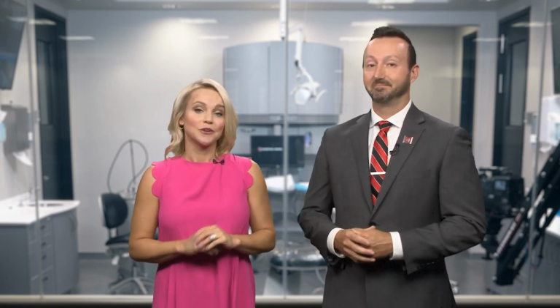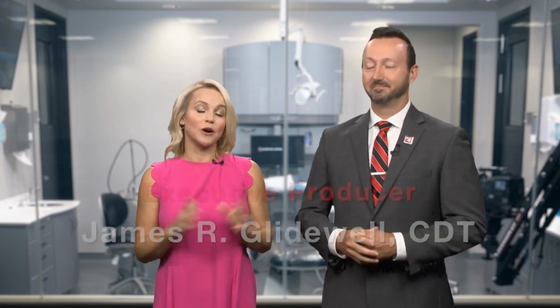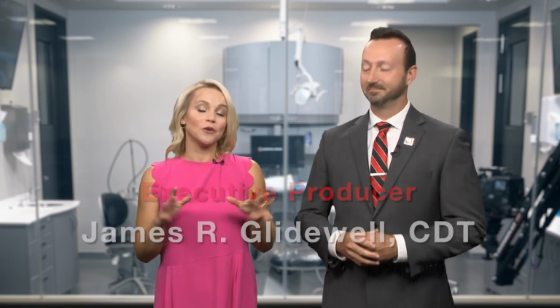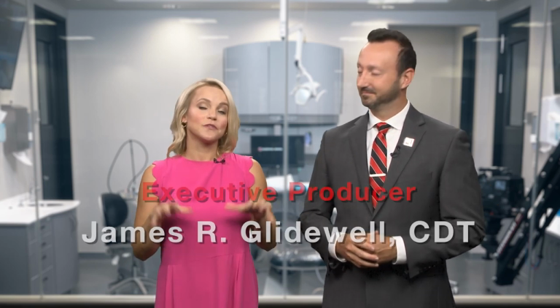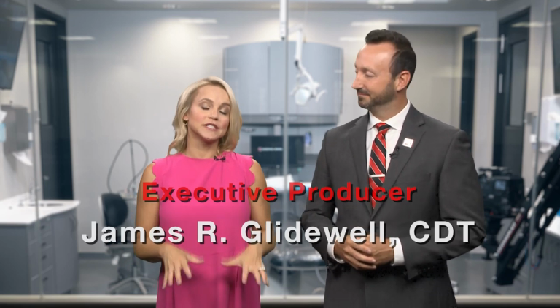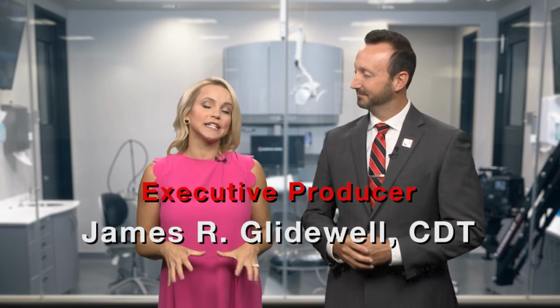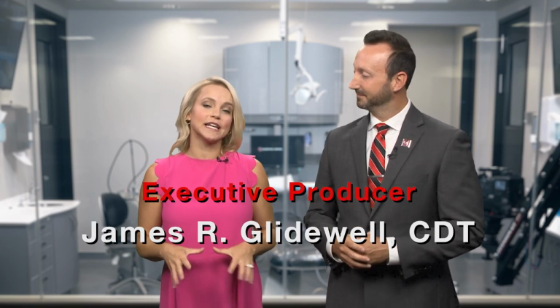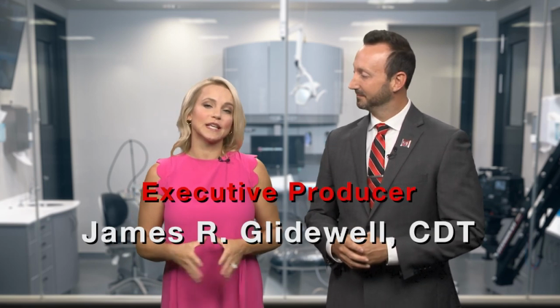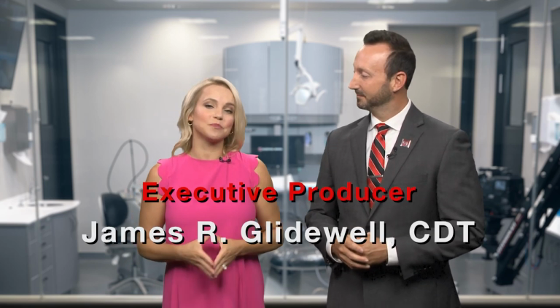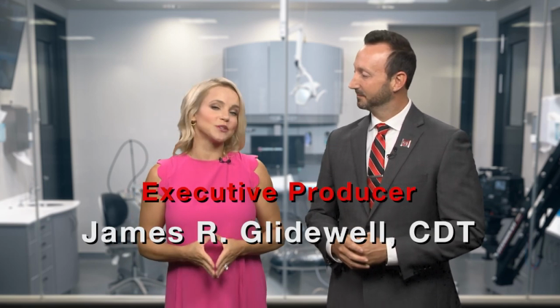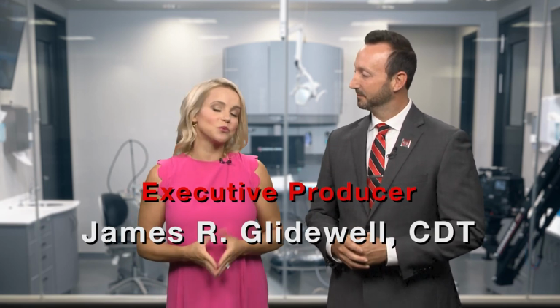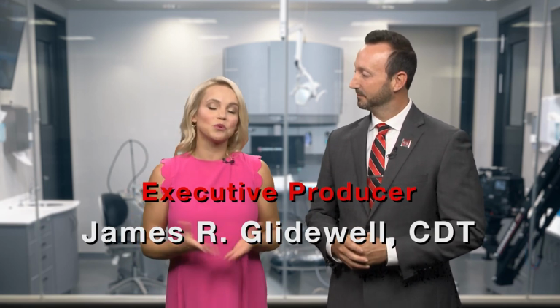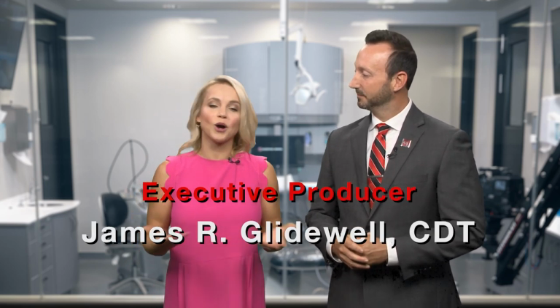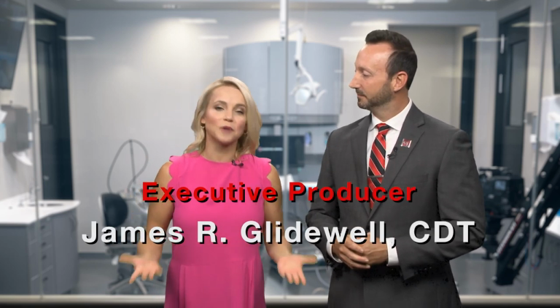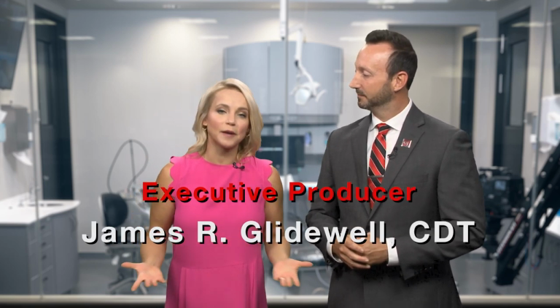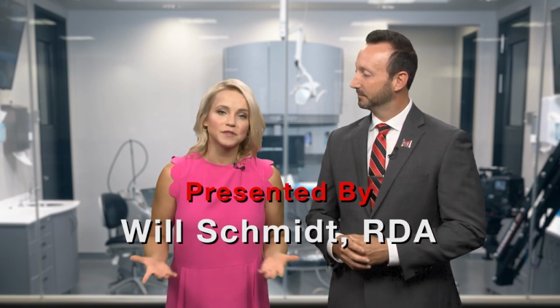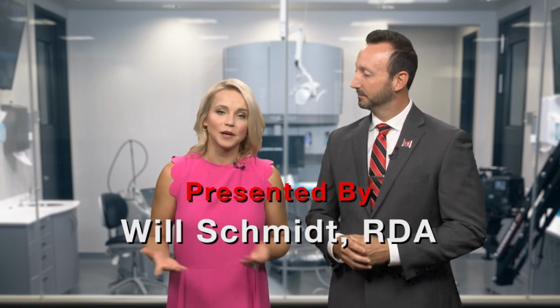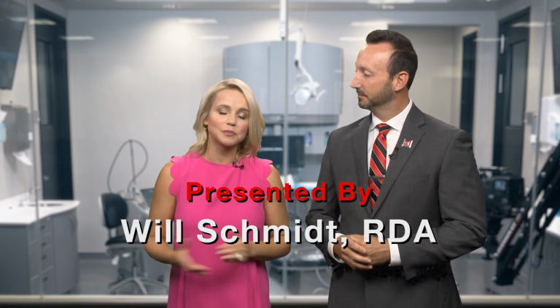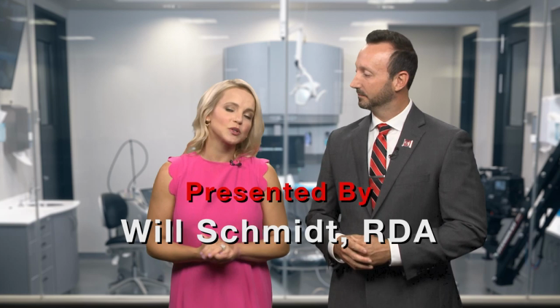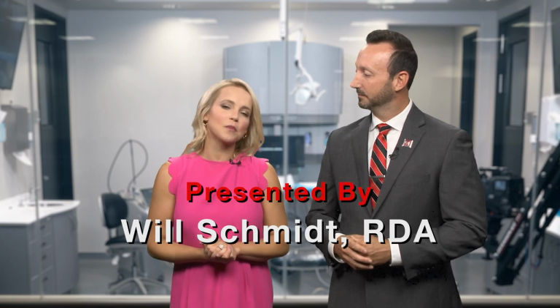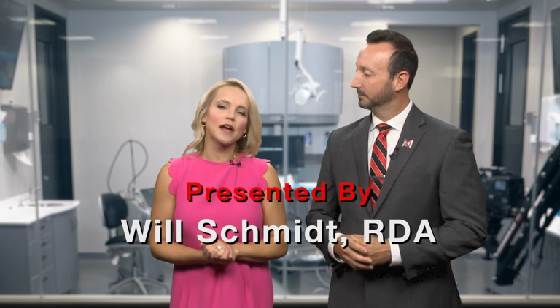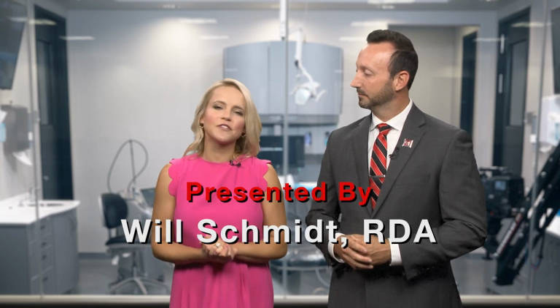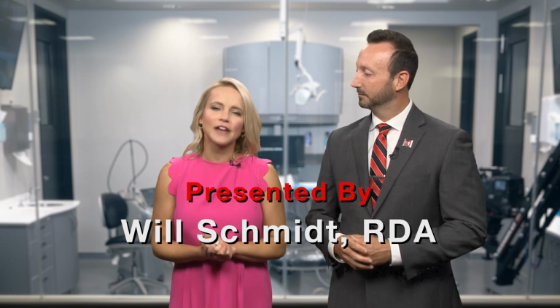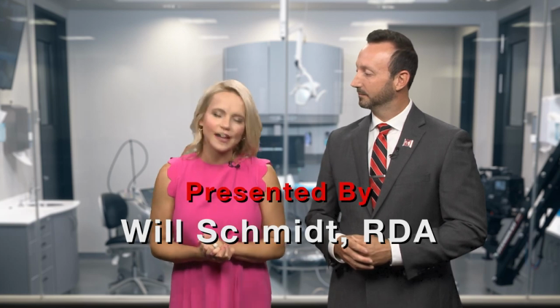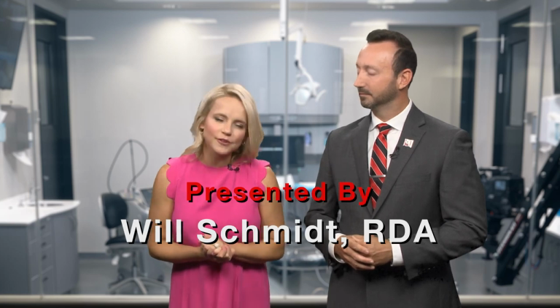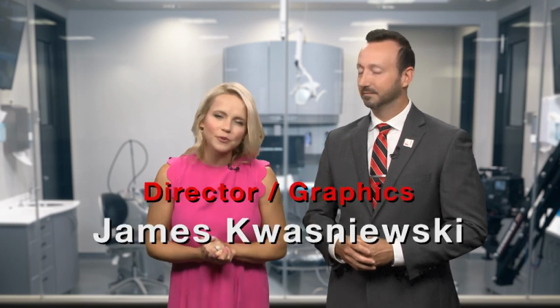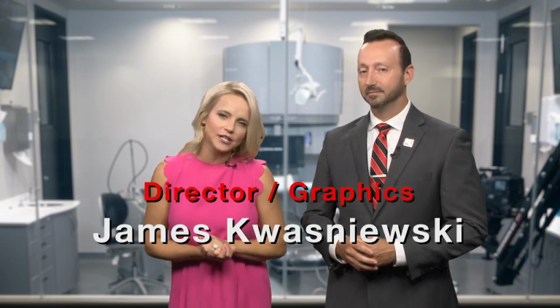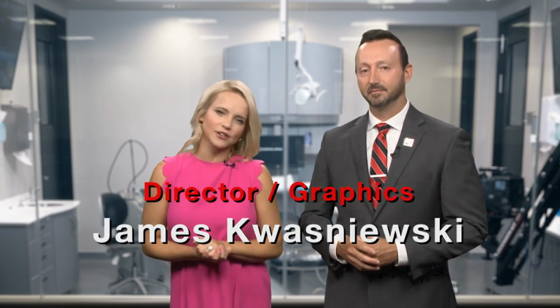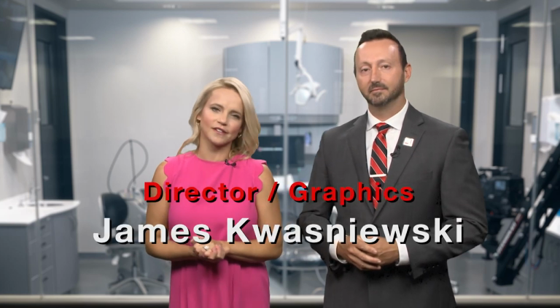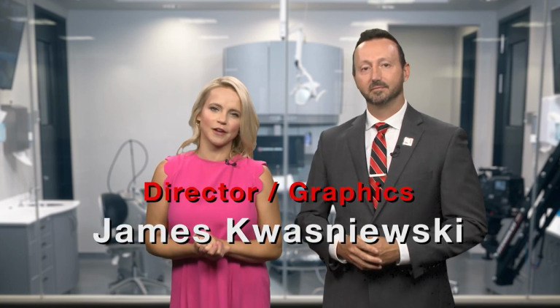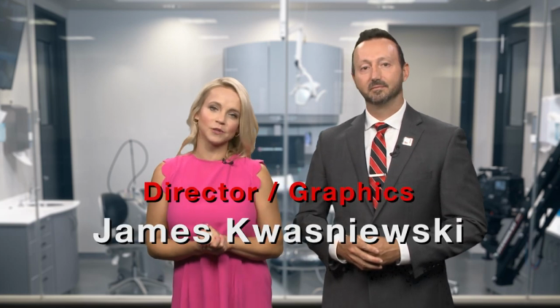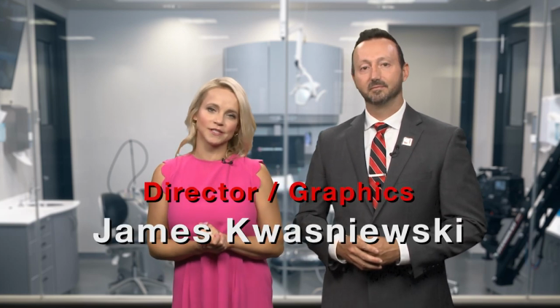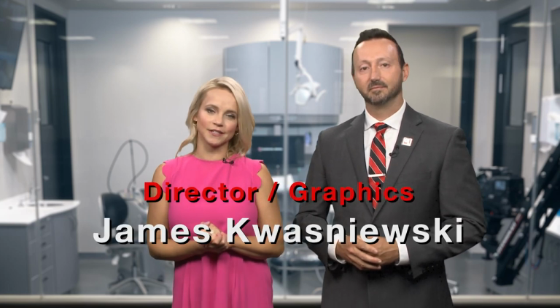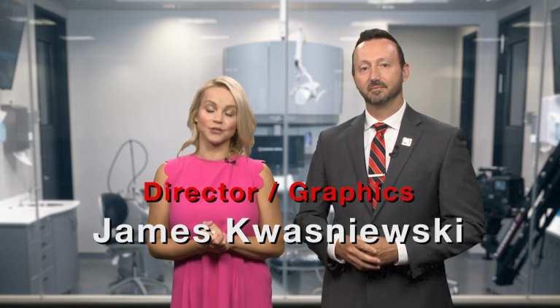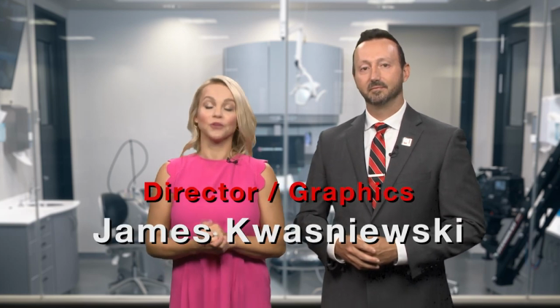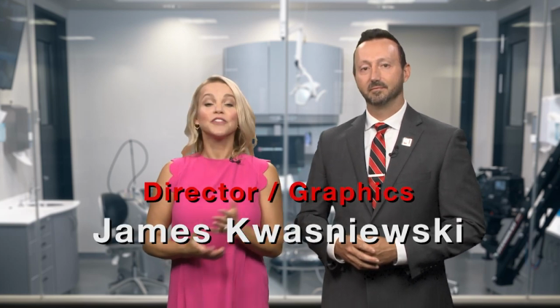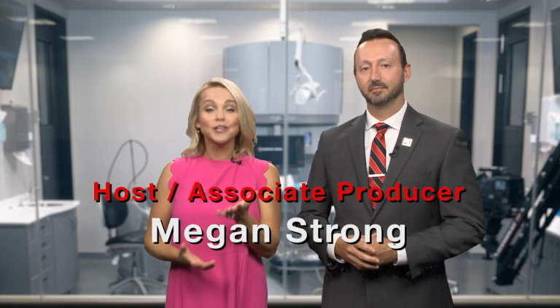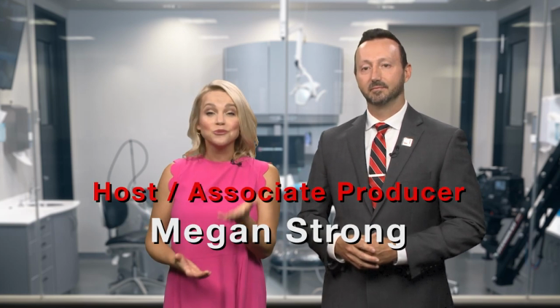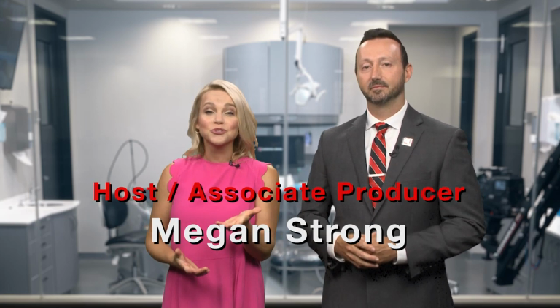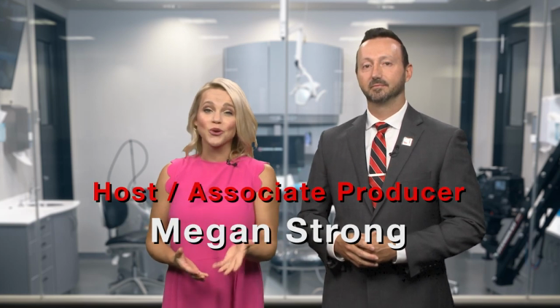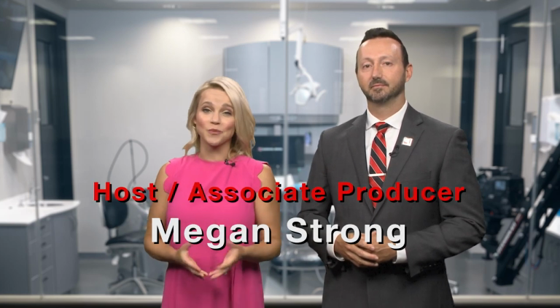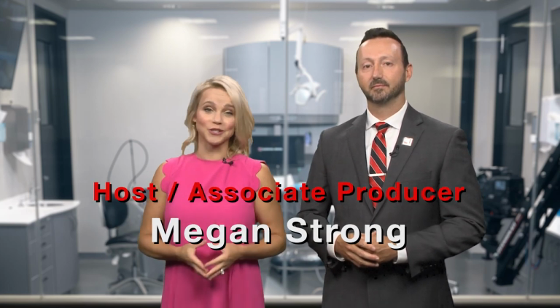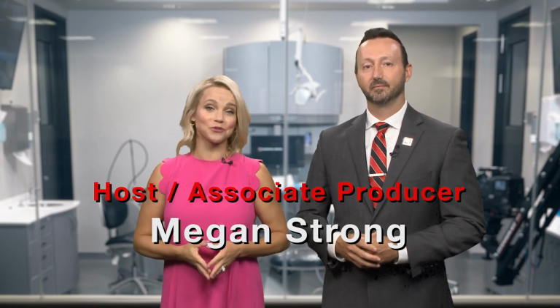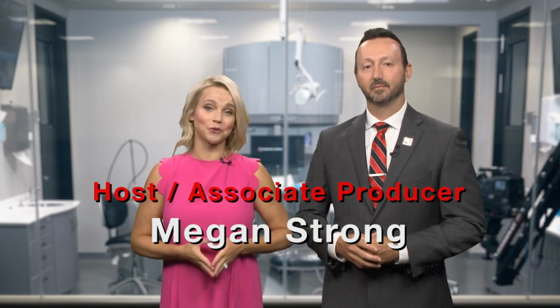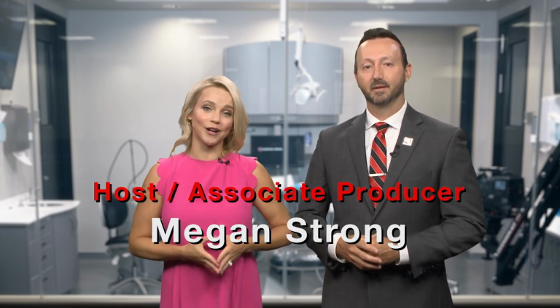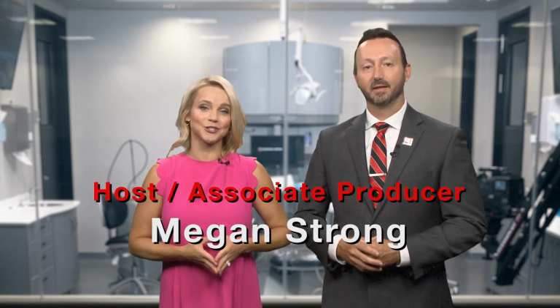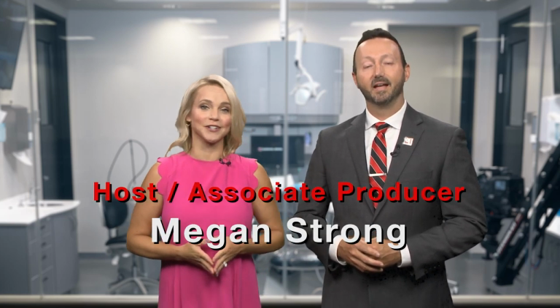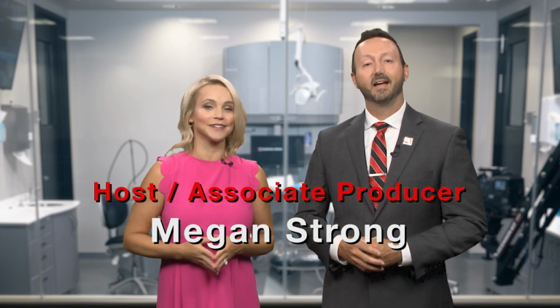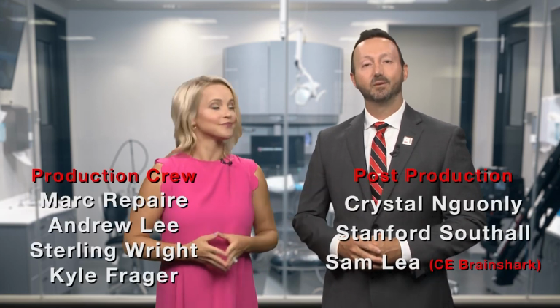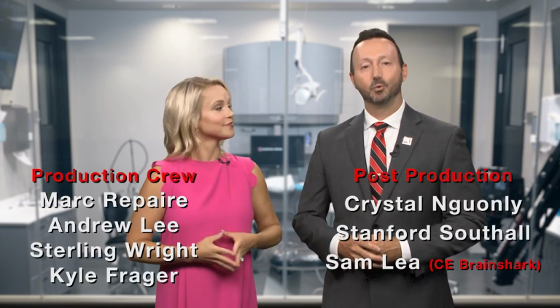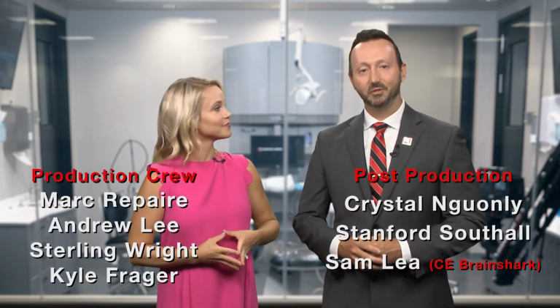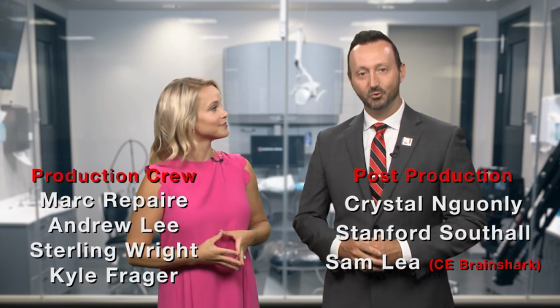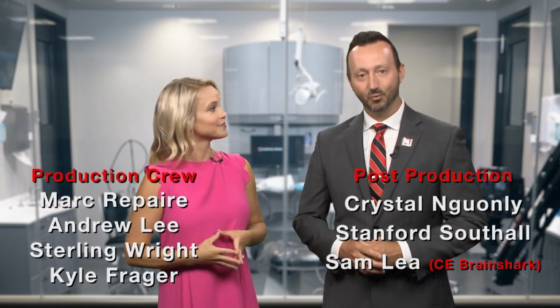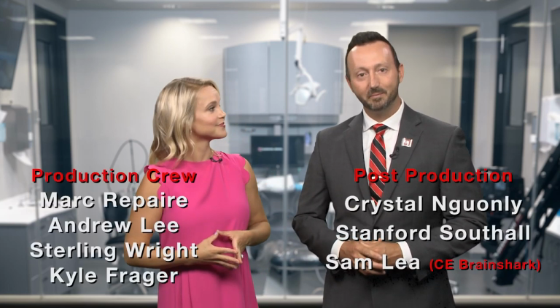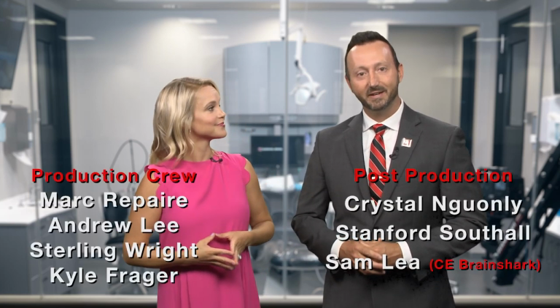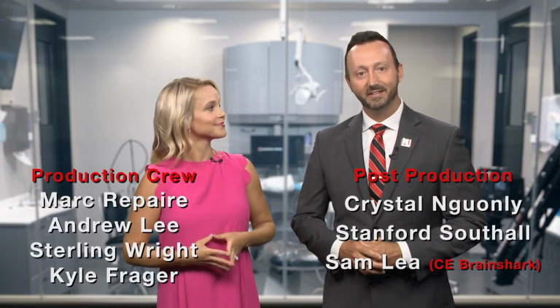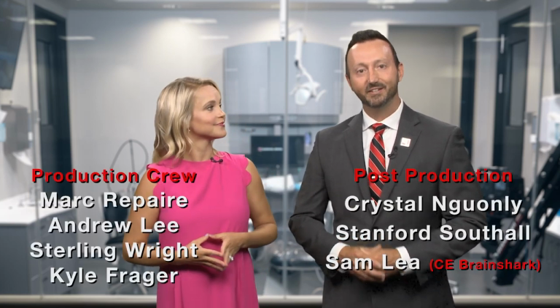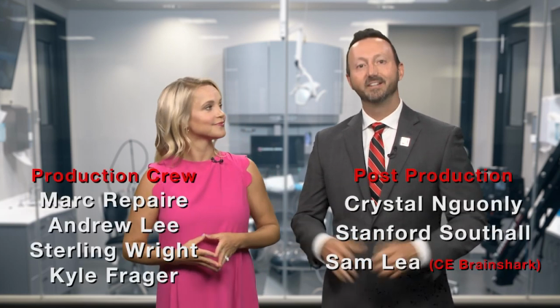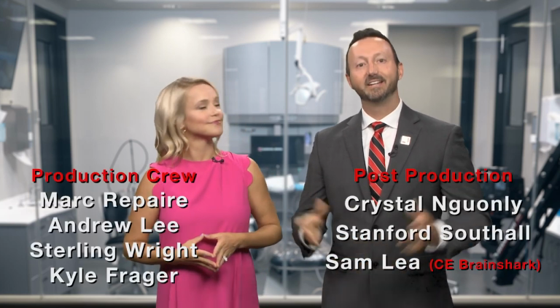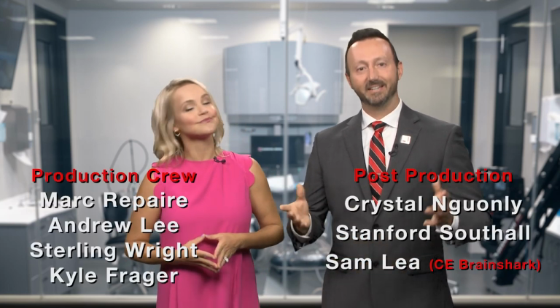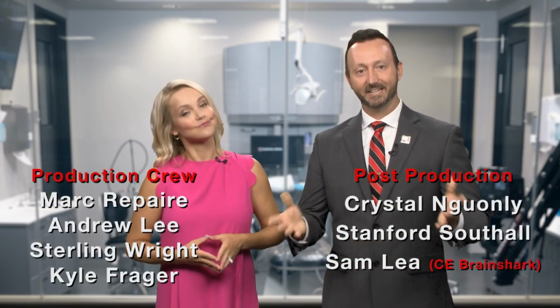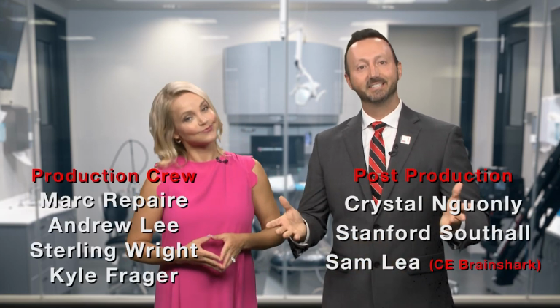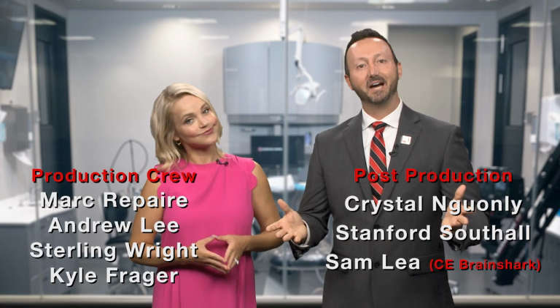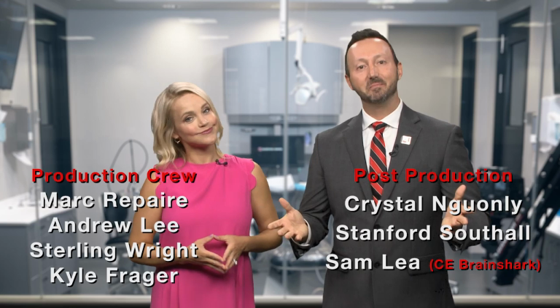Well, for today's episode, we're all wrapped up. So on behalf of everyone here at Glidewell Dental, thank you so much for watching, and we'll meet you right back here next time.